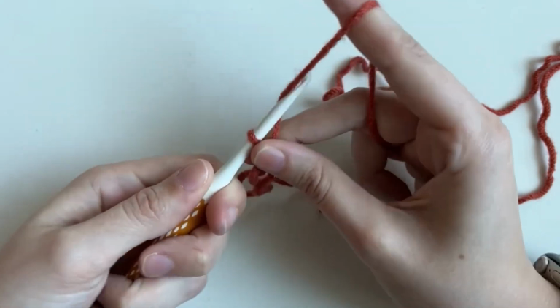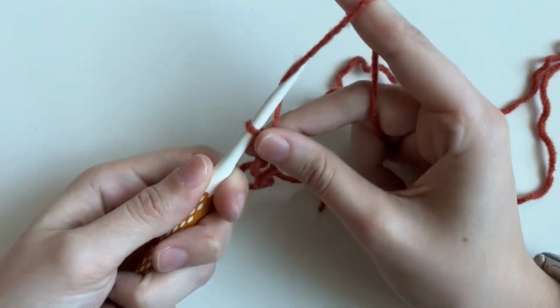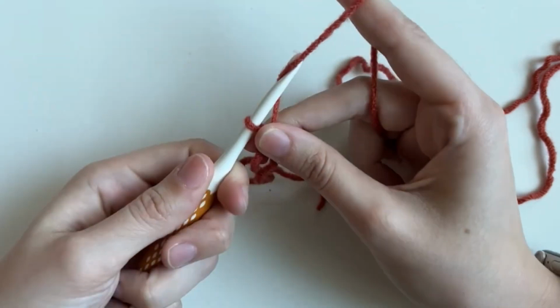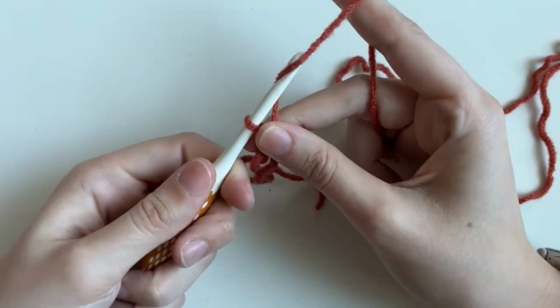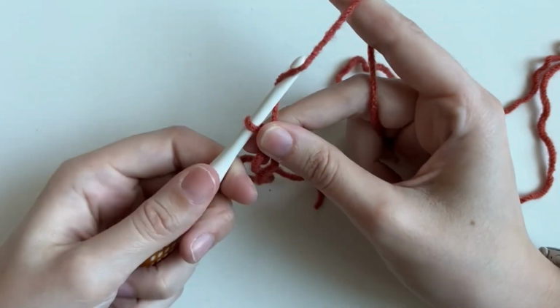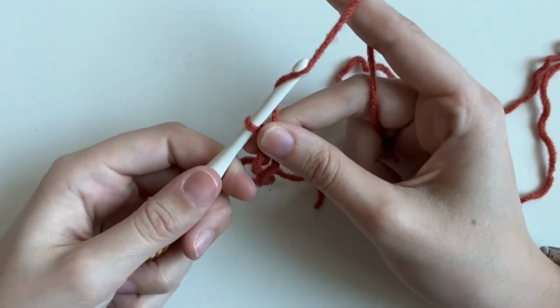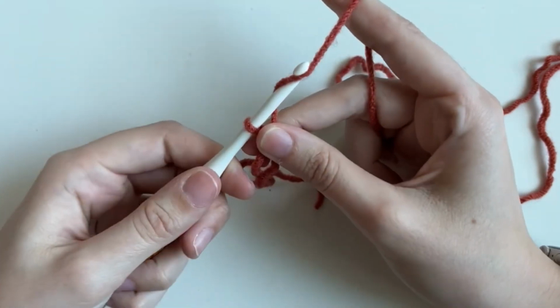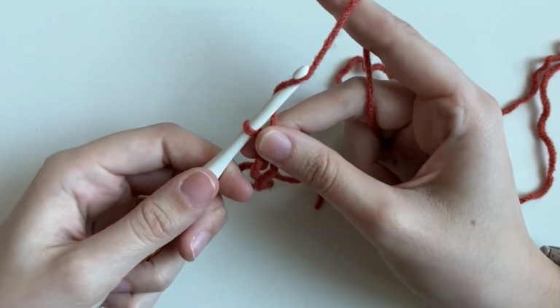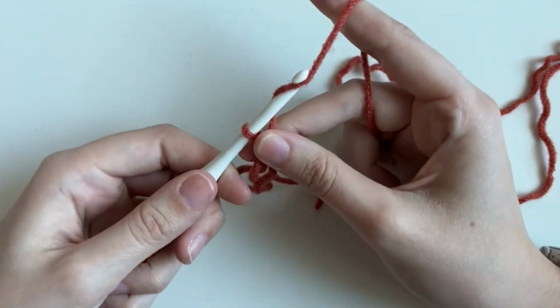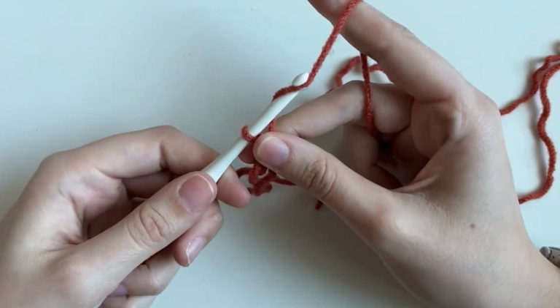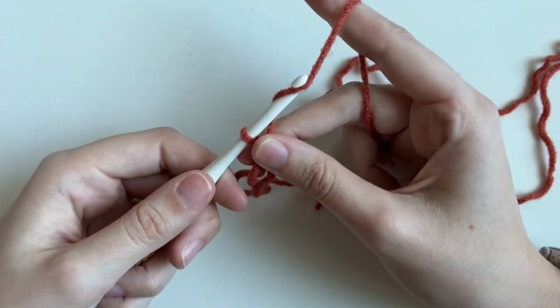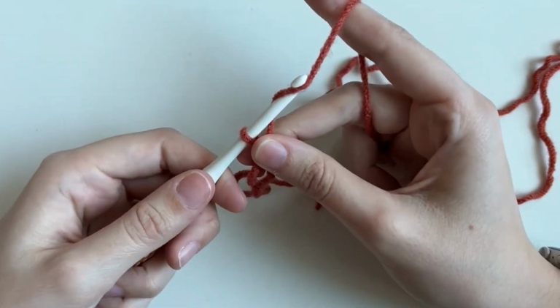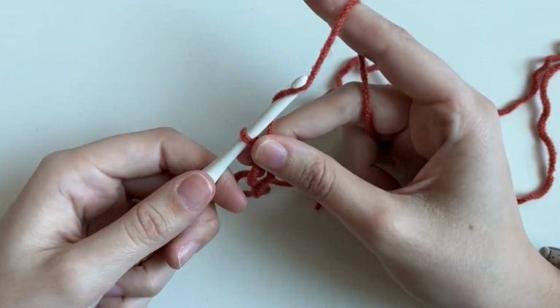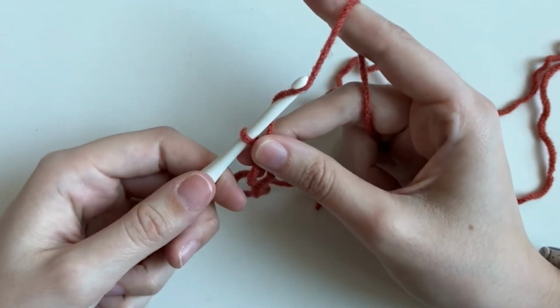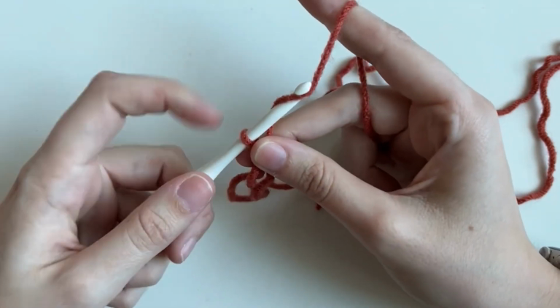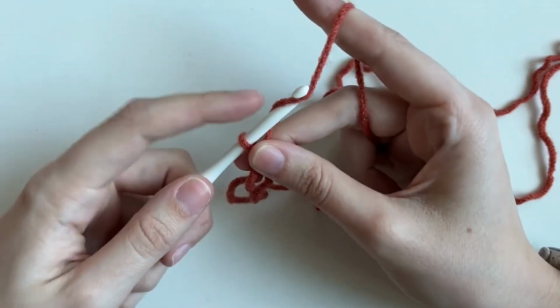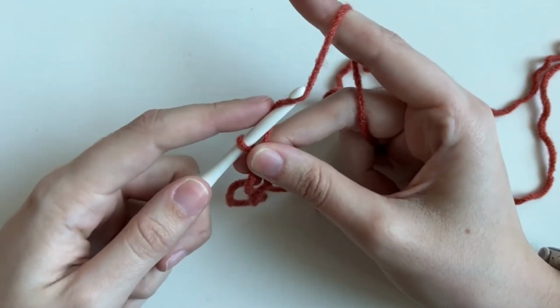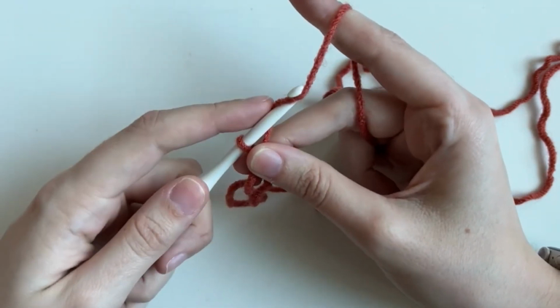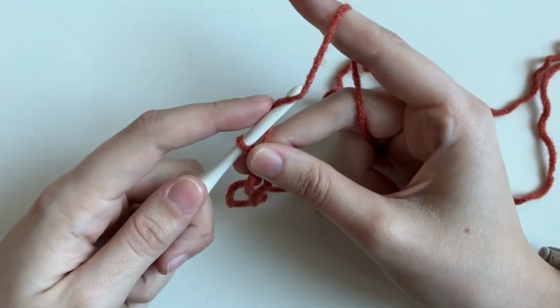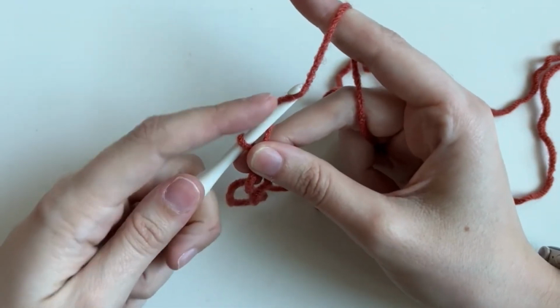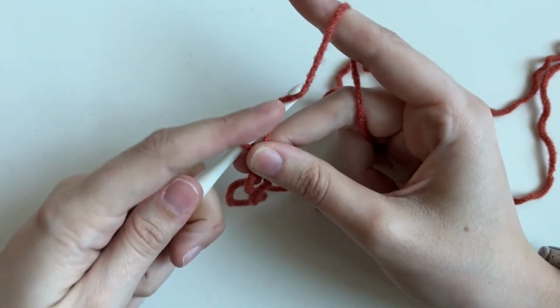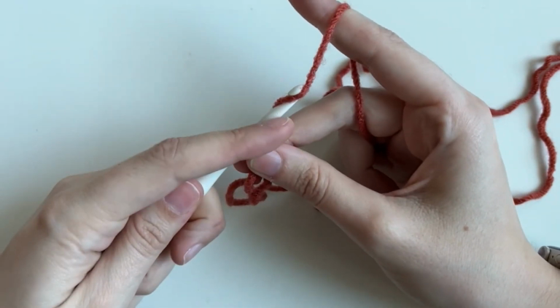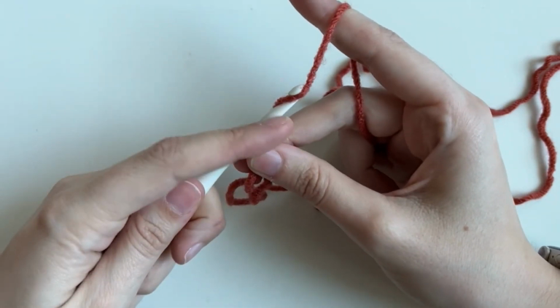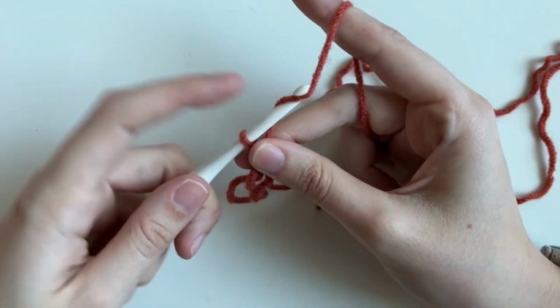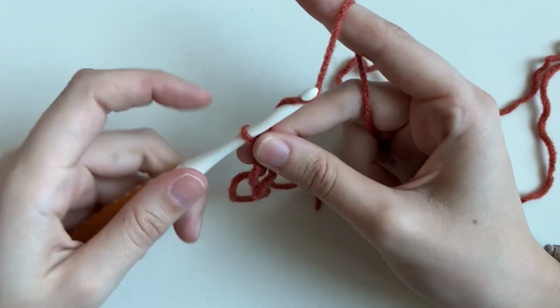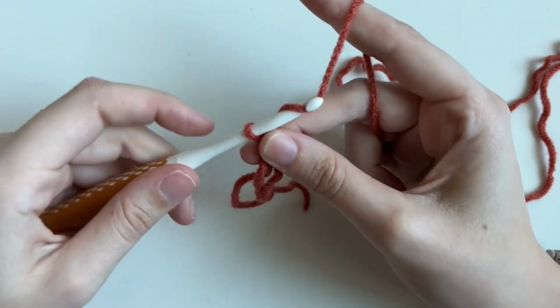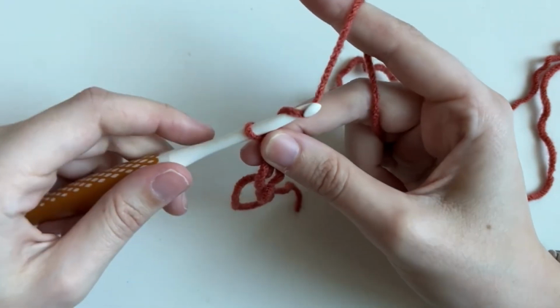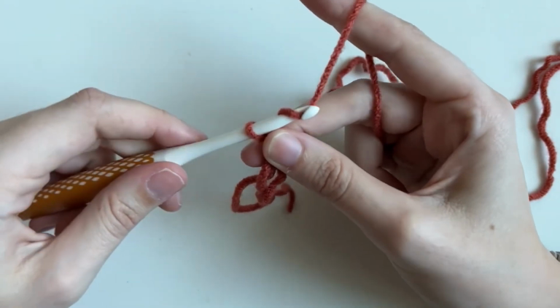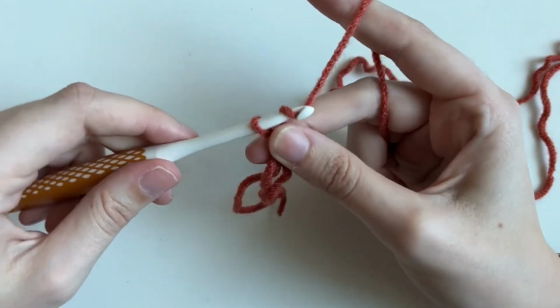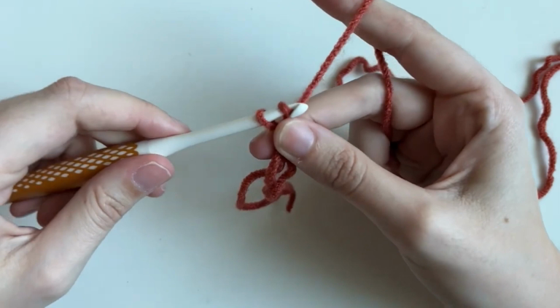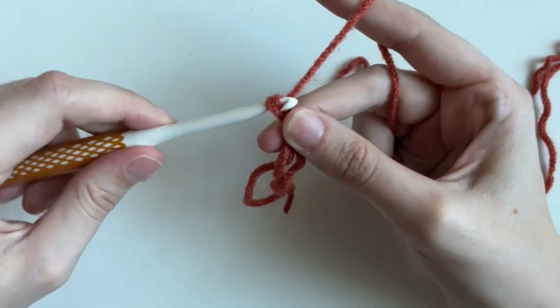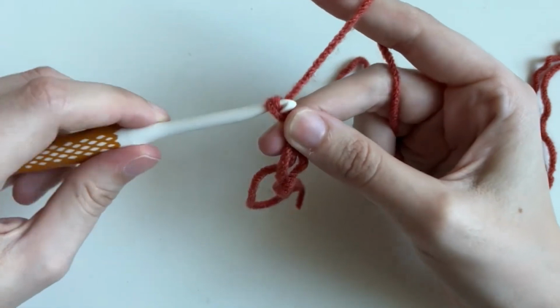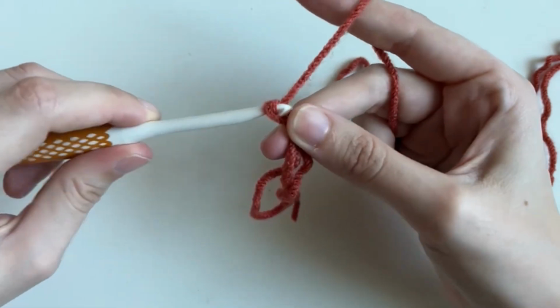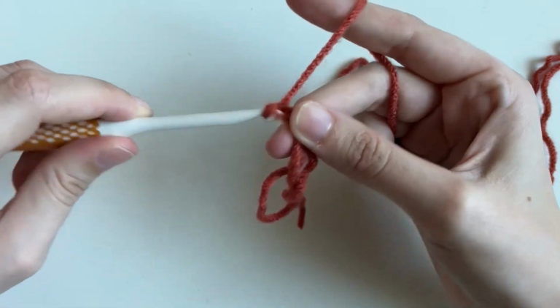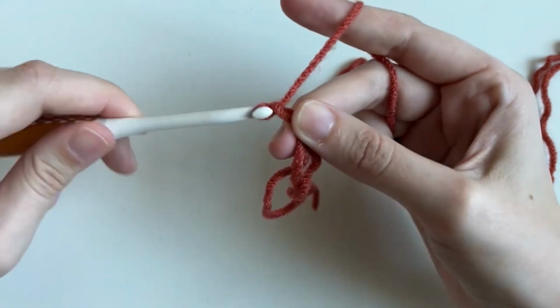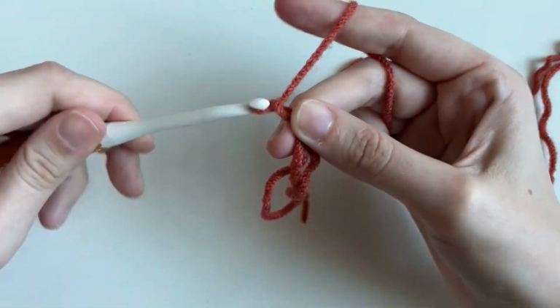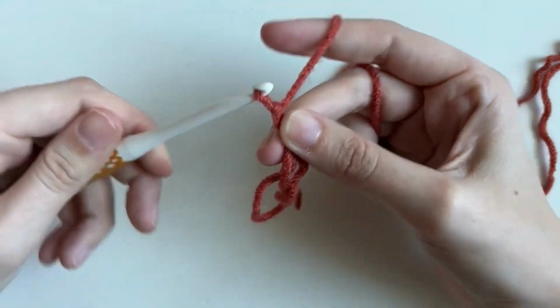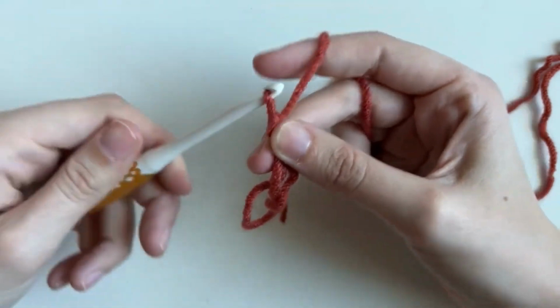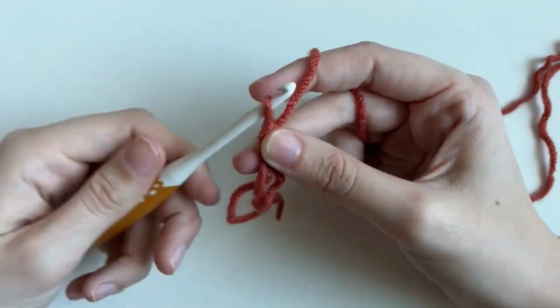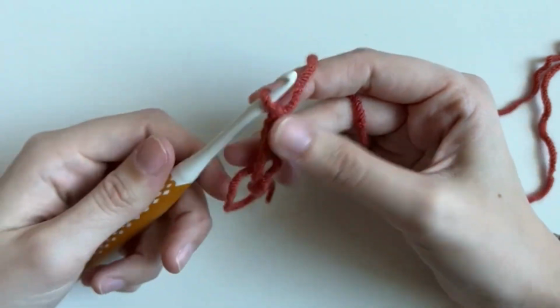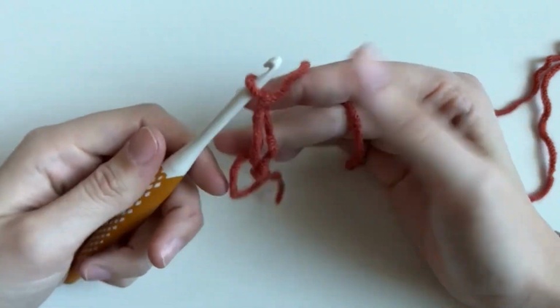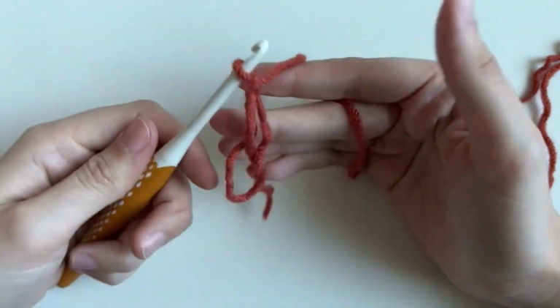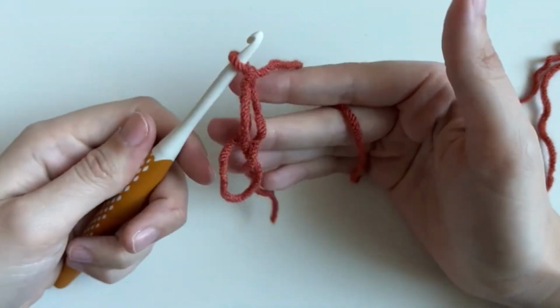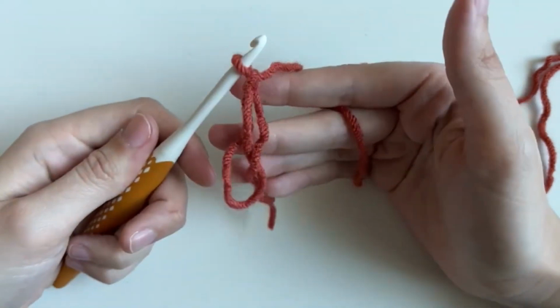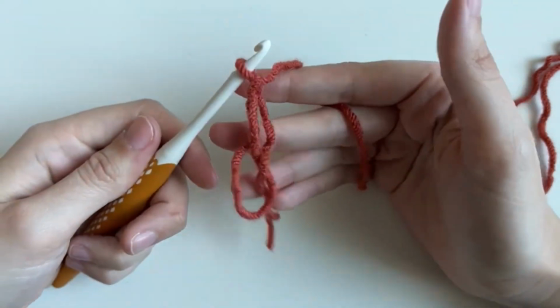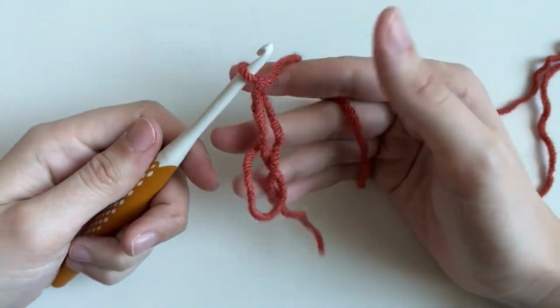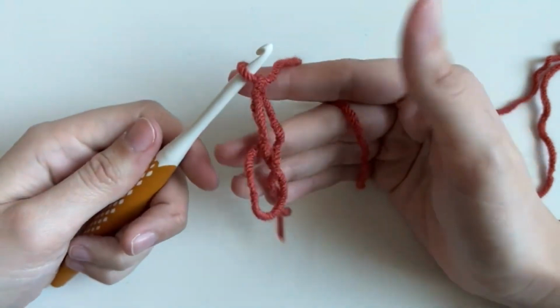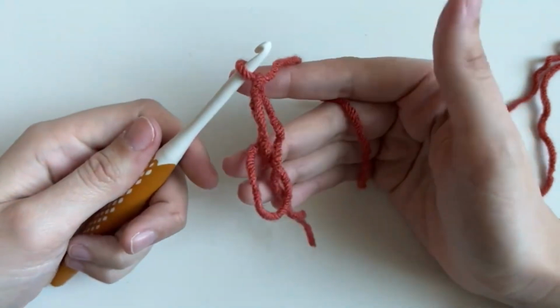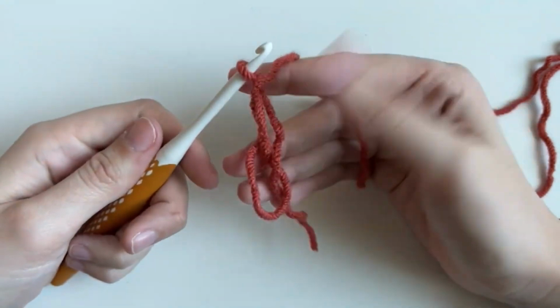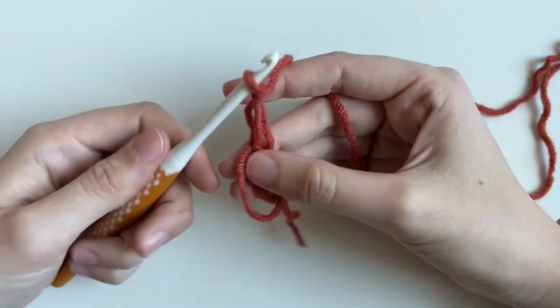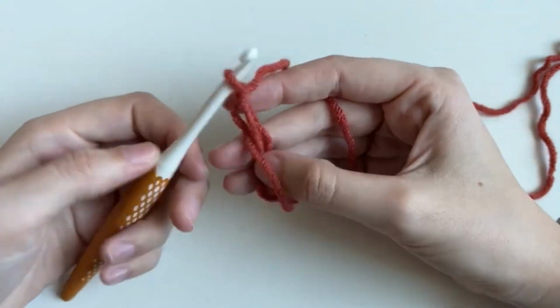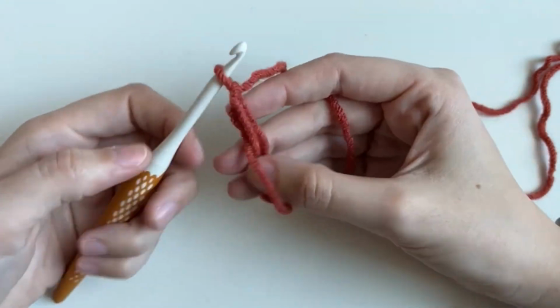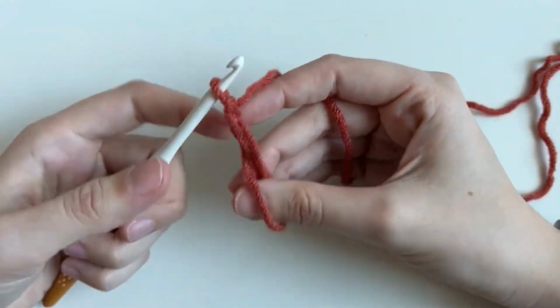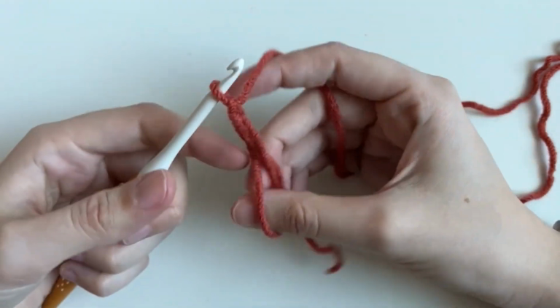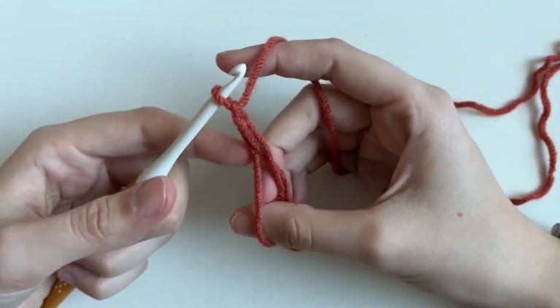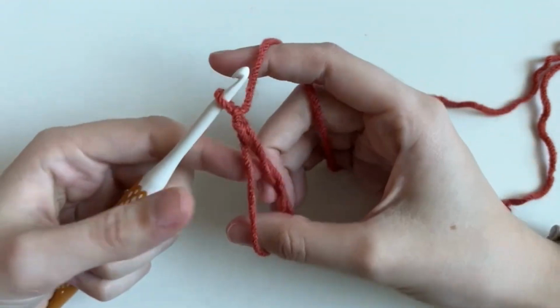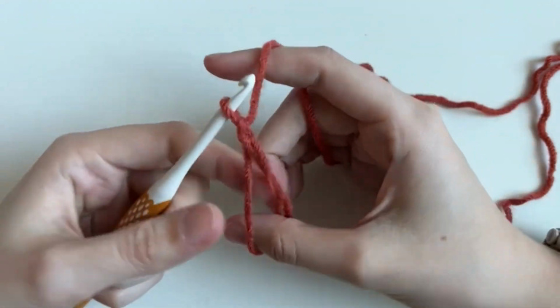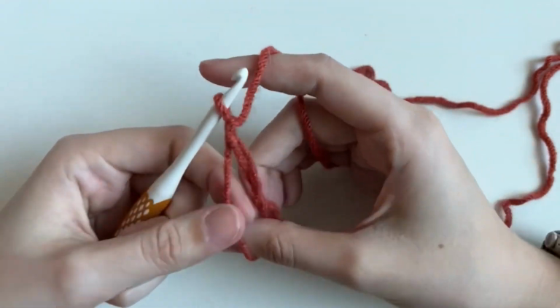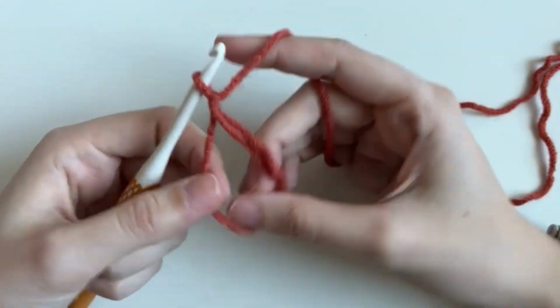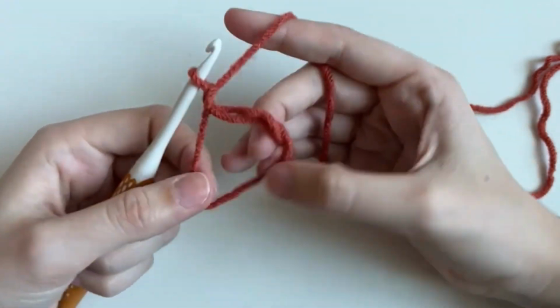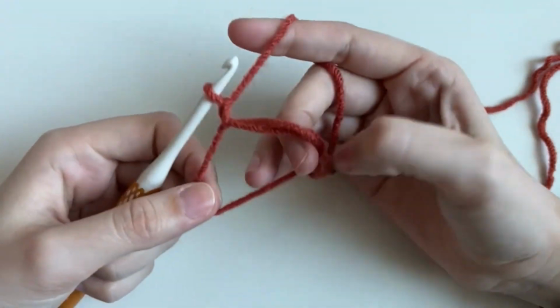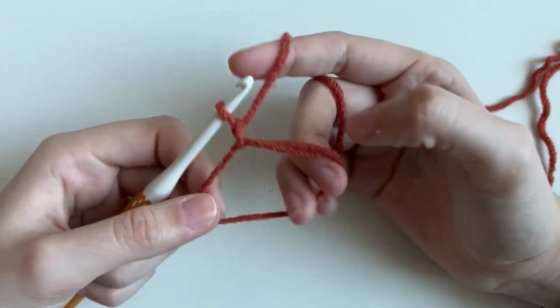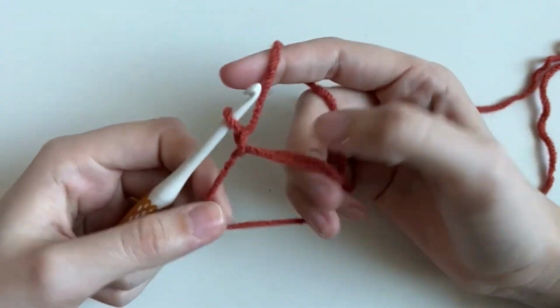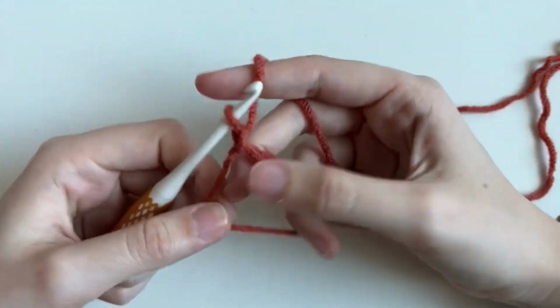We have to do our chain one, which is placing the yarn over and pulling through. And we have our magic ring.